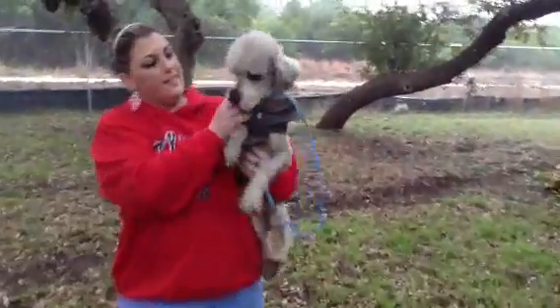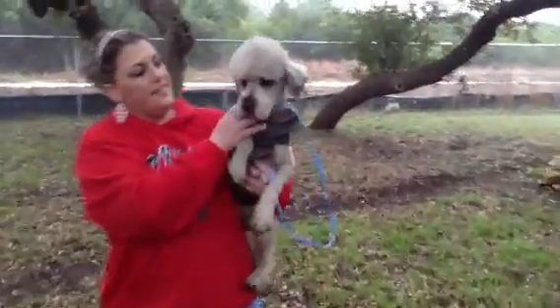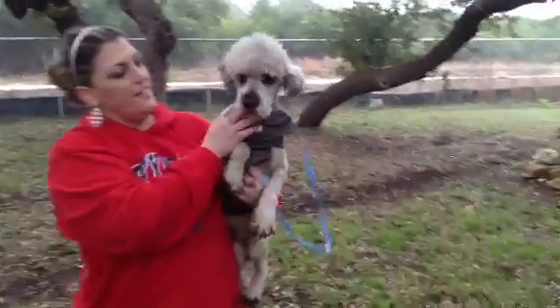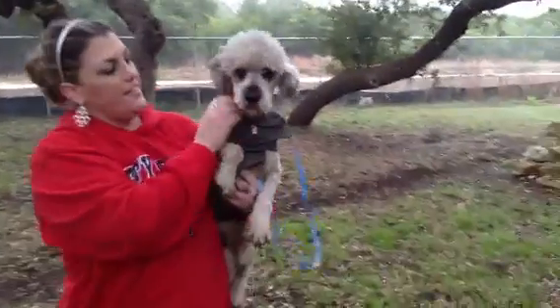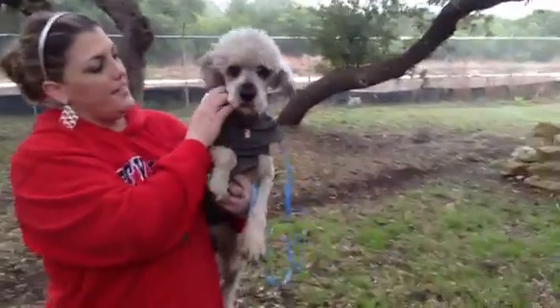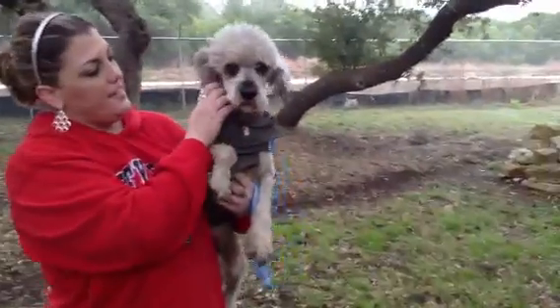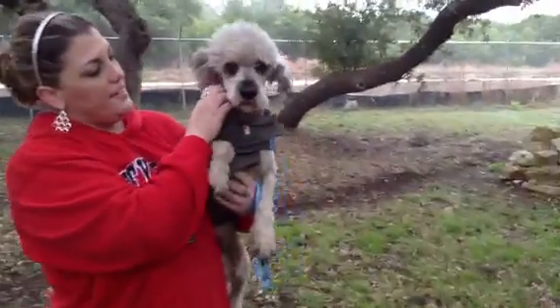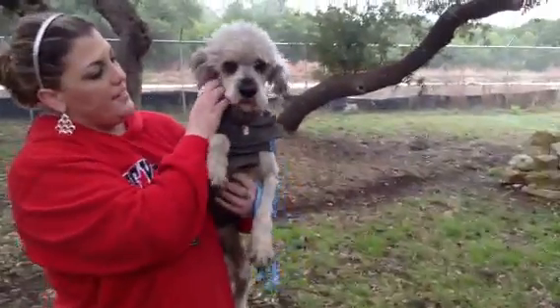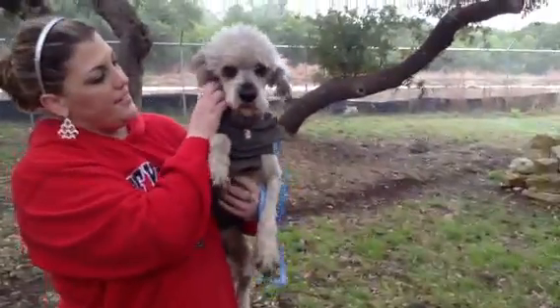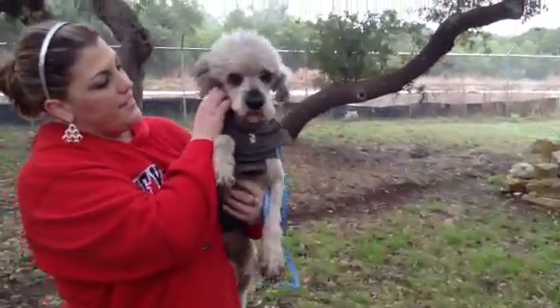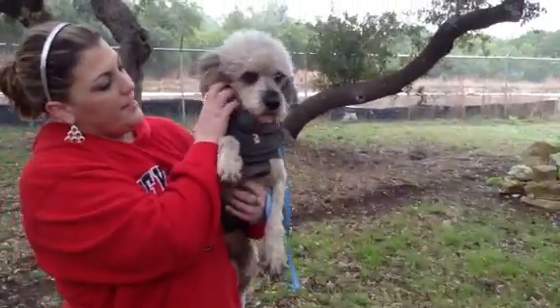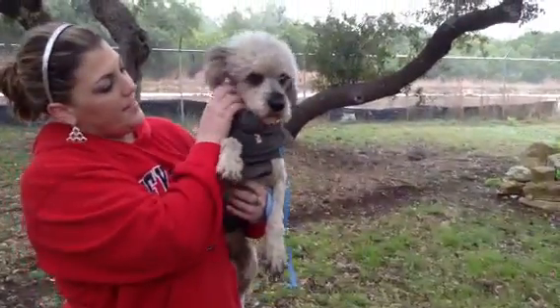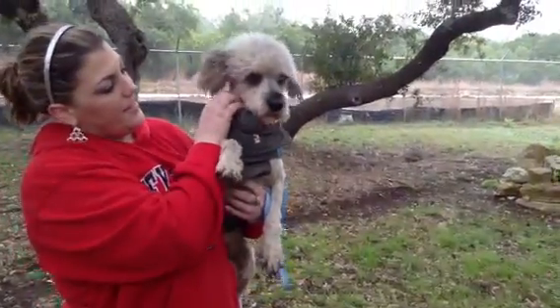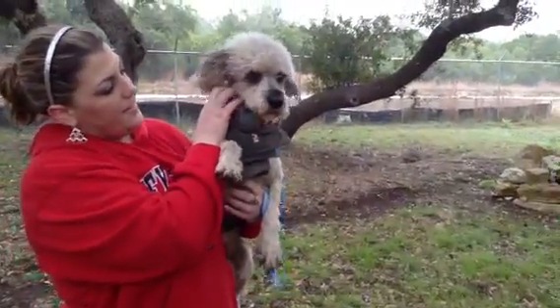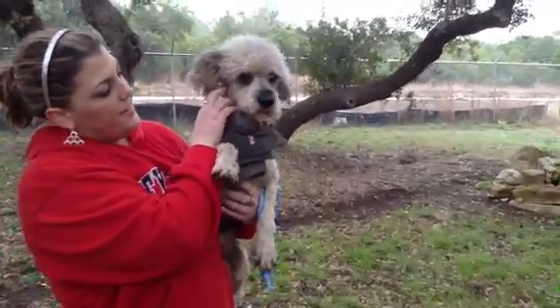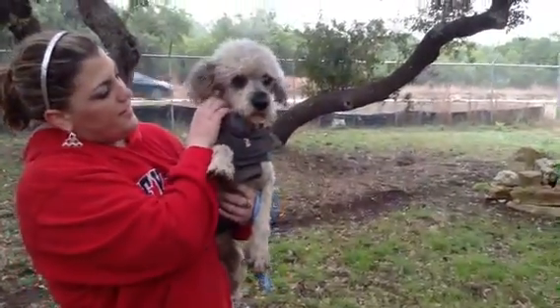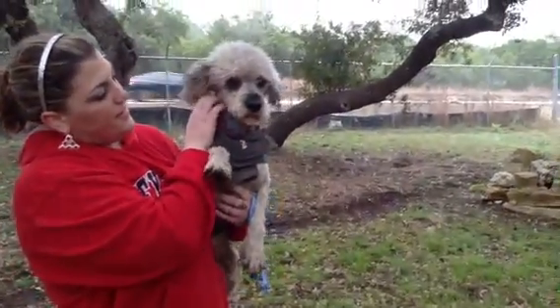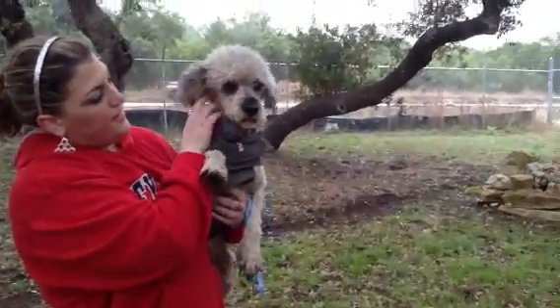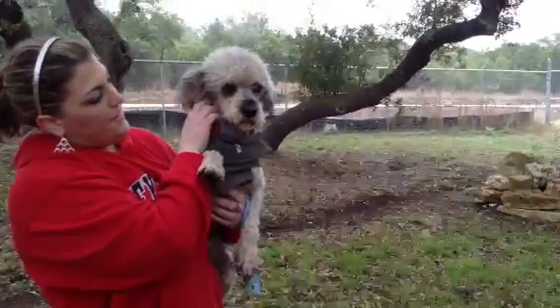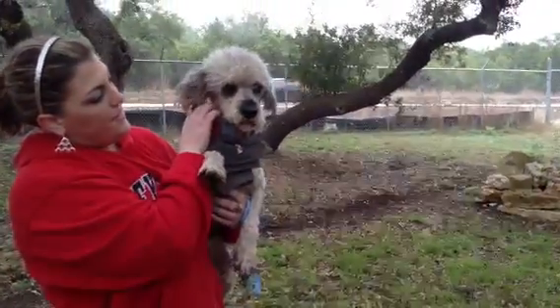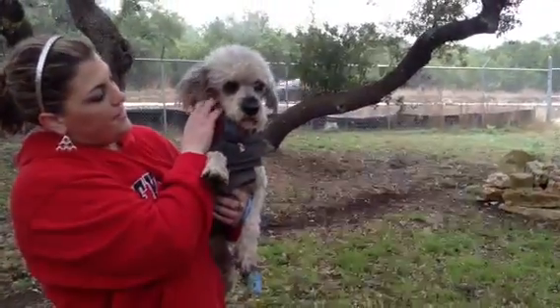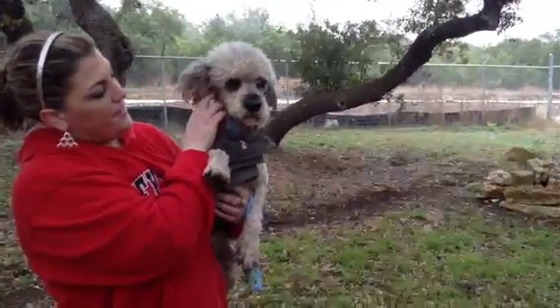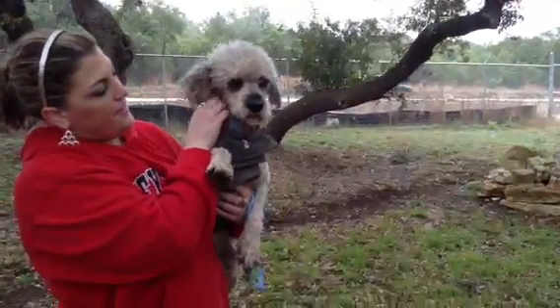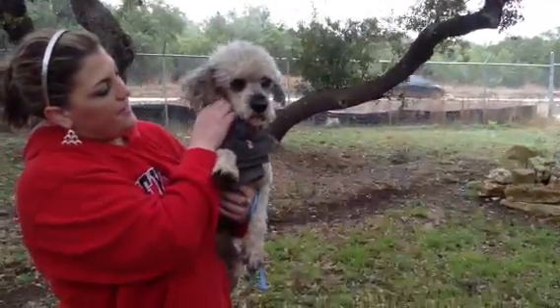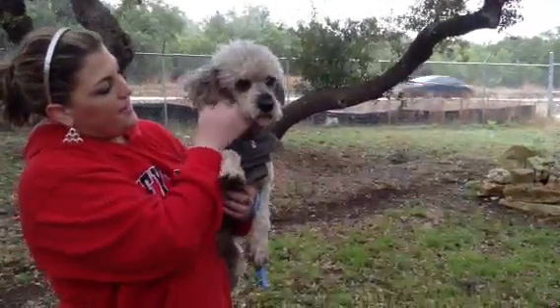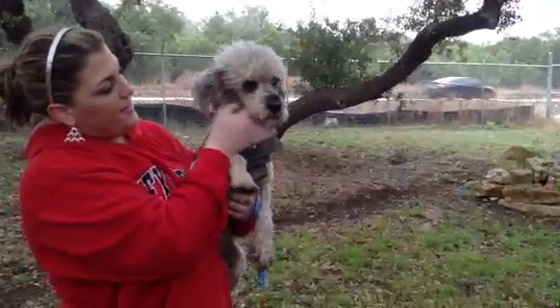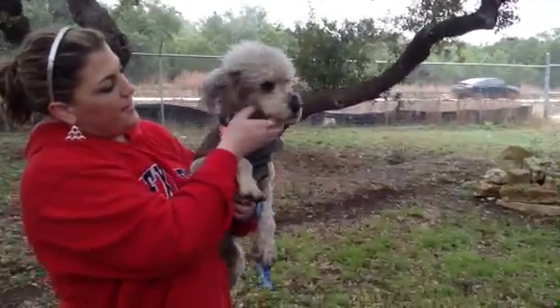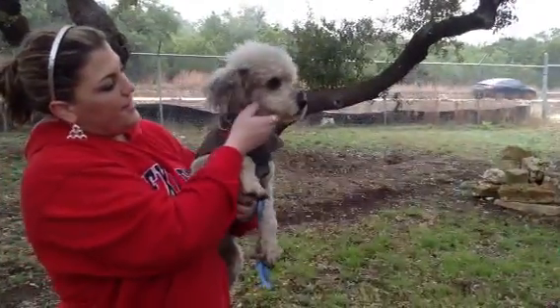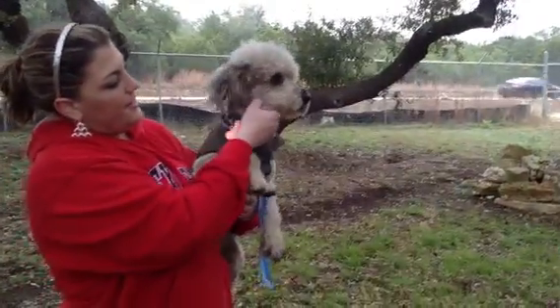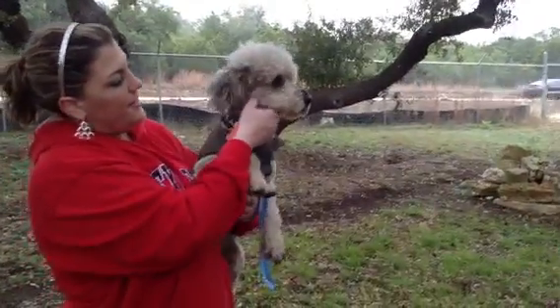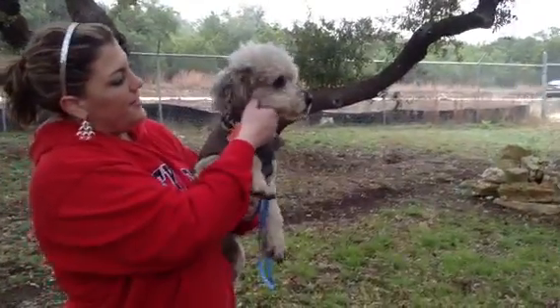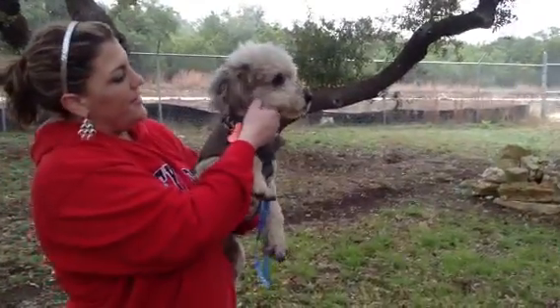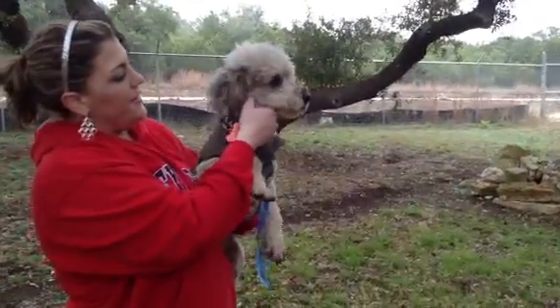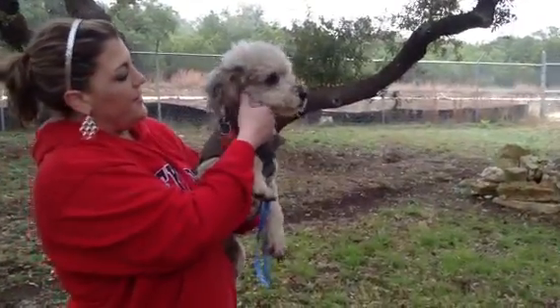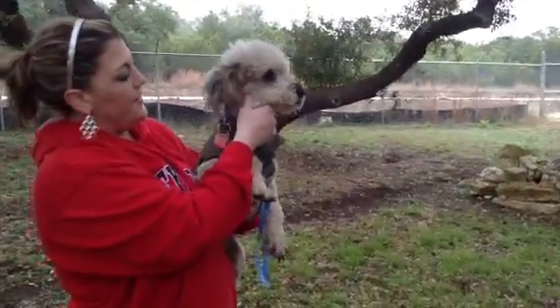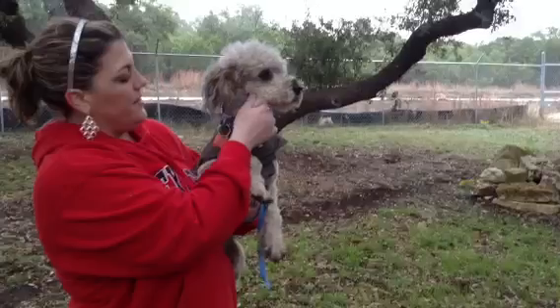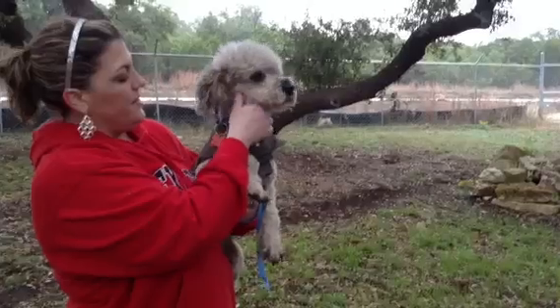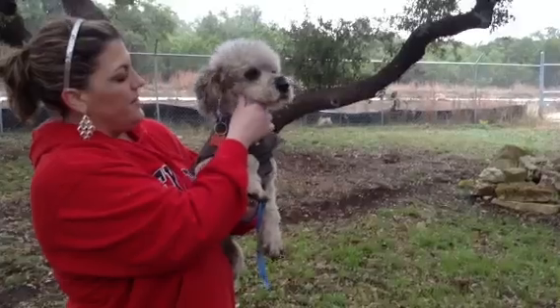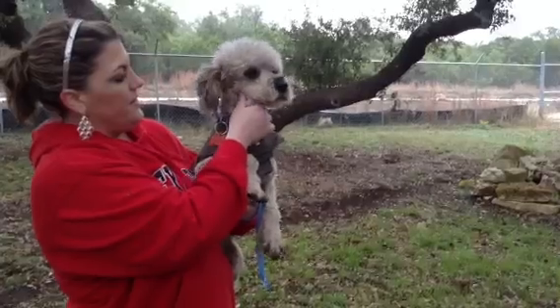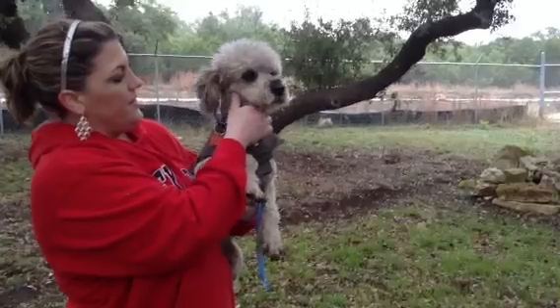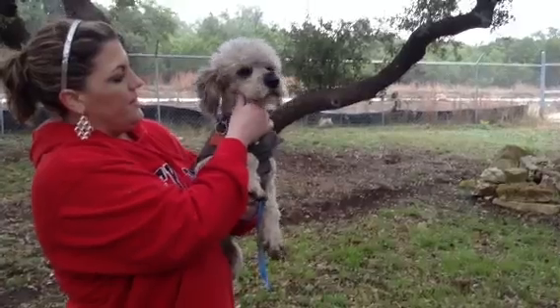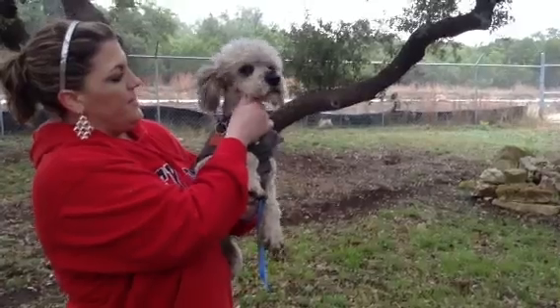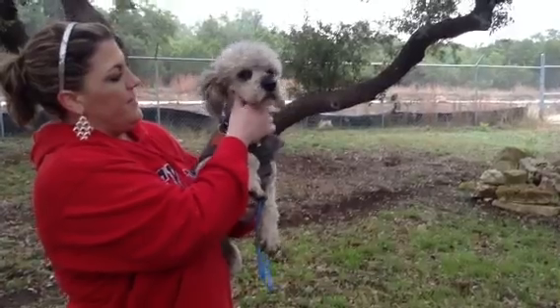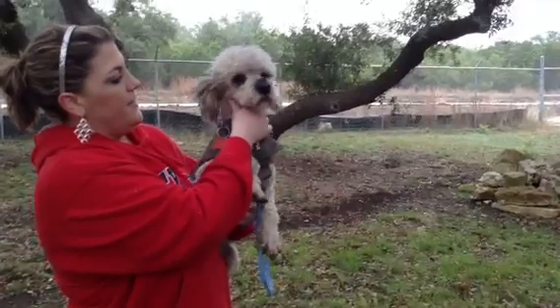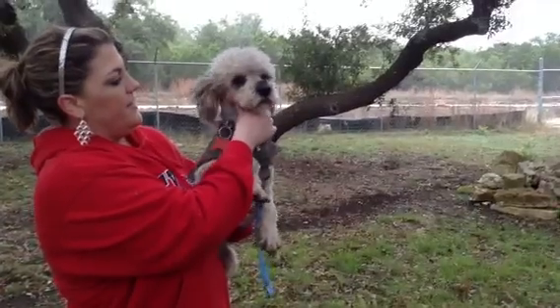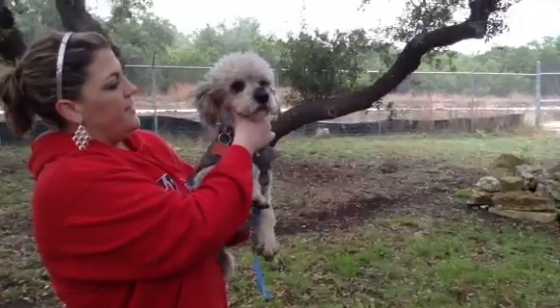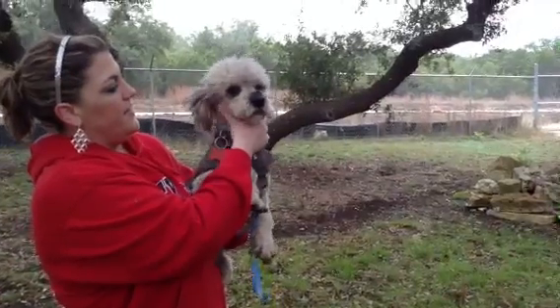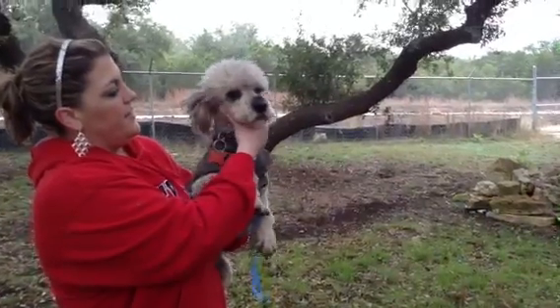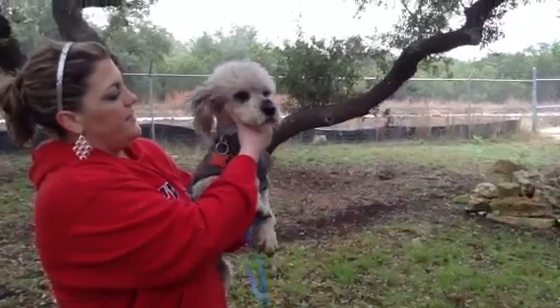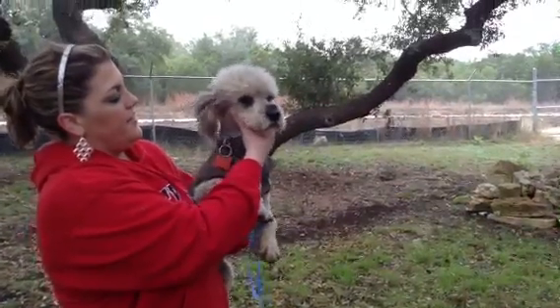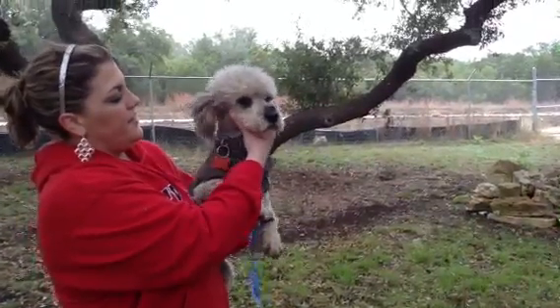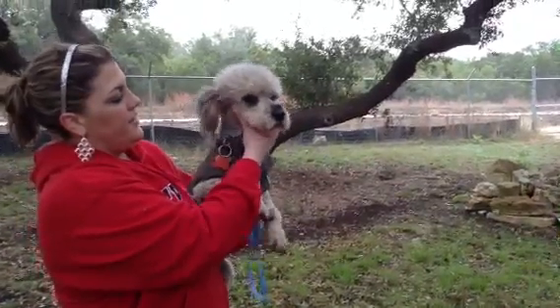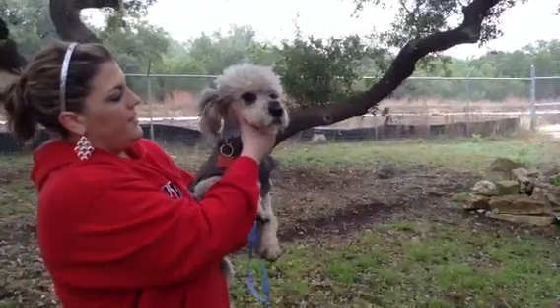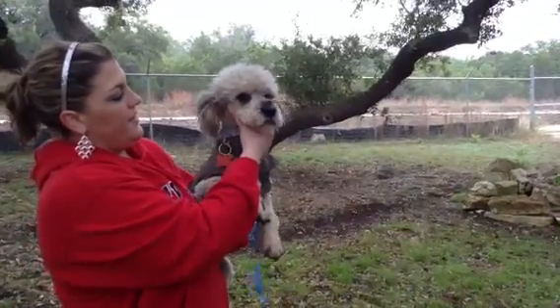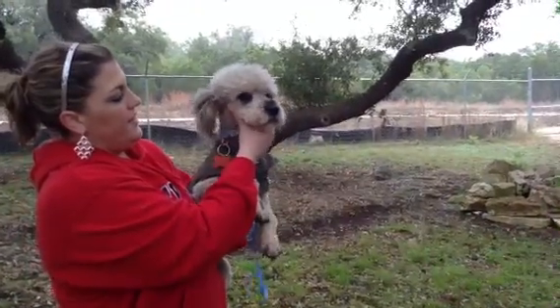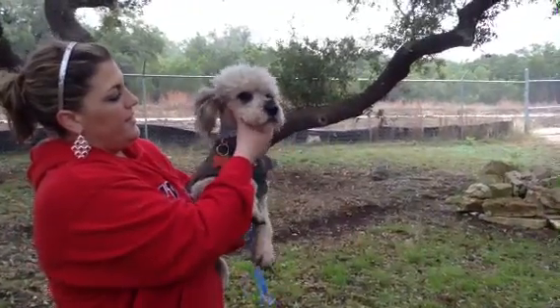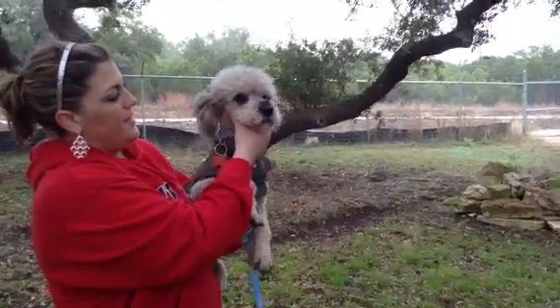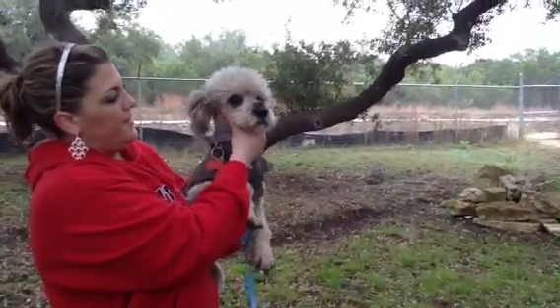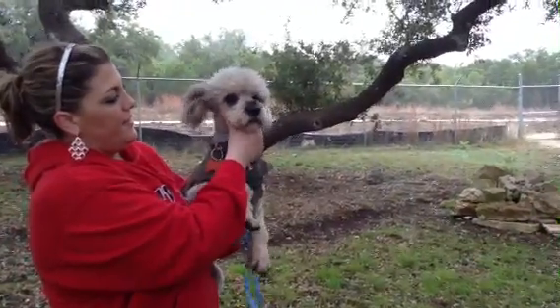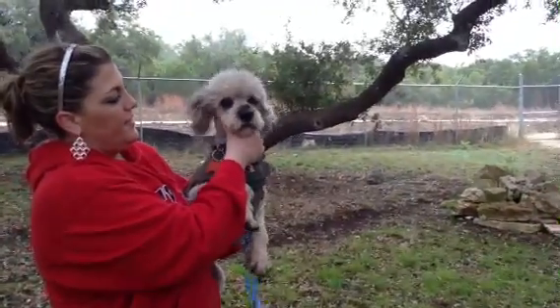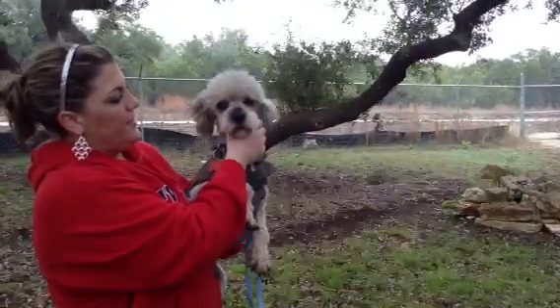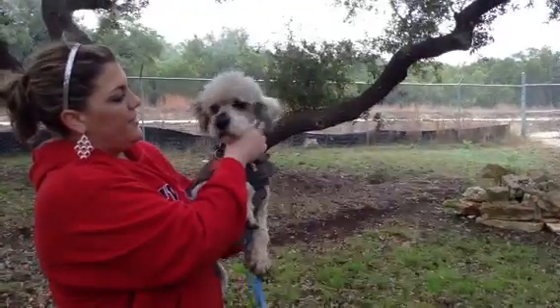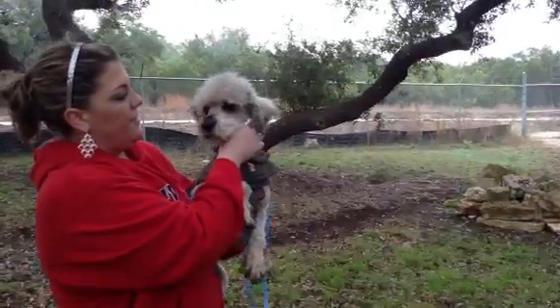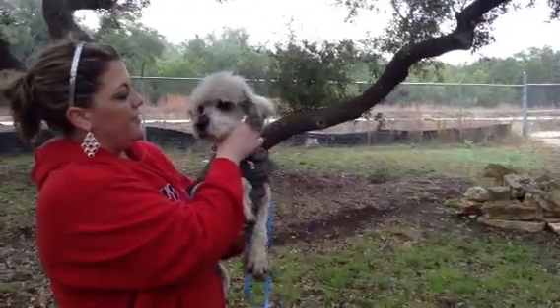He's got a really cute face. I think he looks like a schnoodle — that would be my guess. My non-professional opinion.